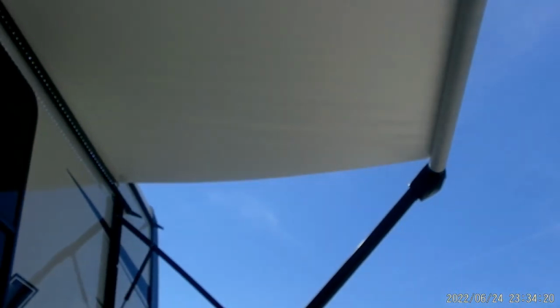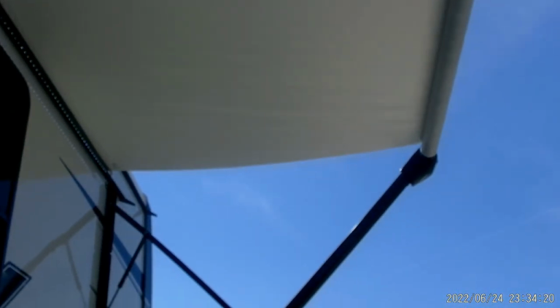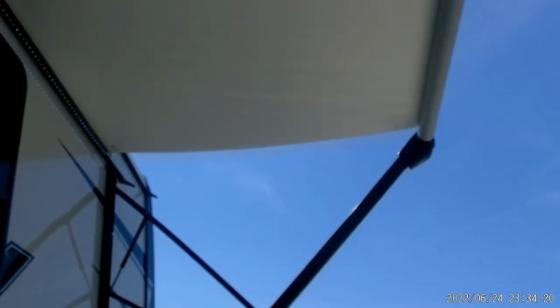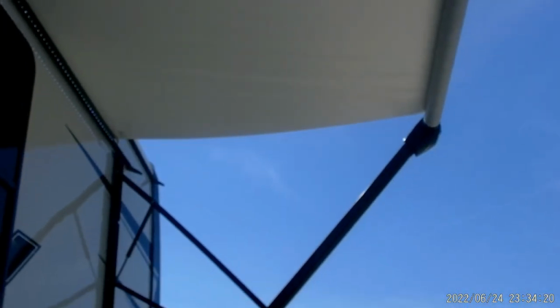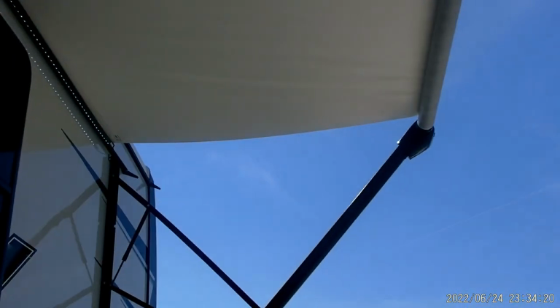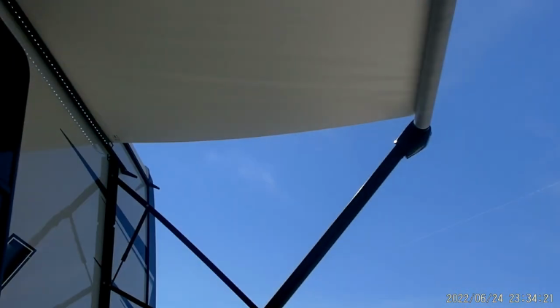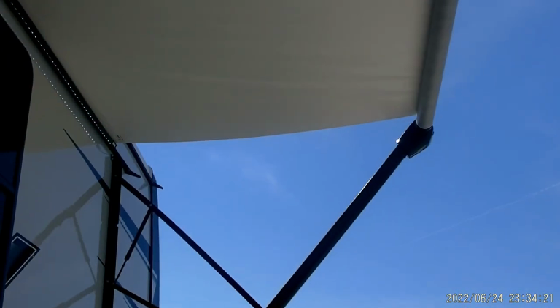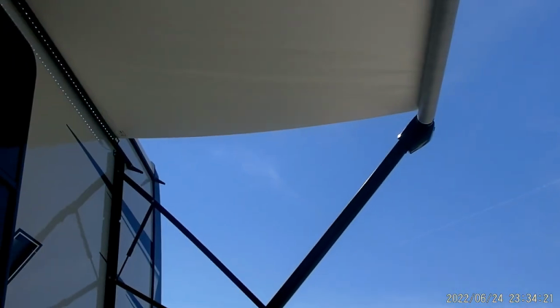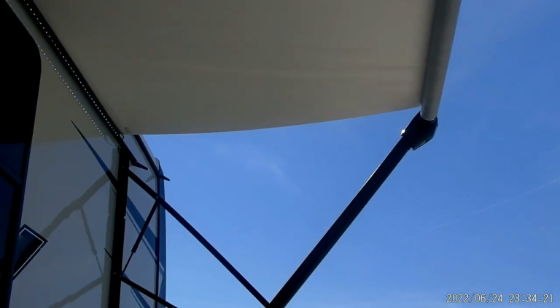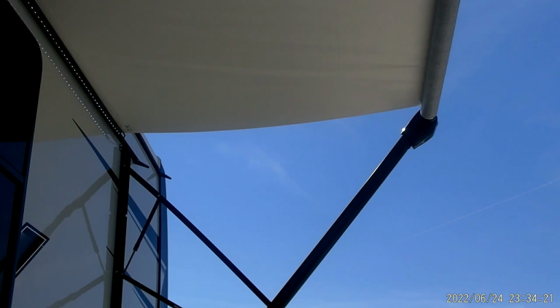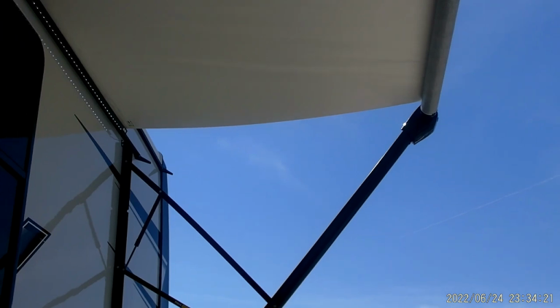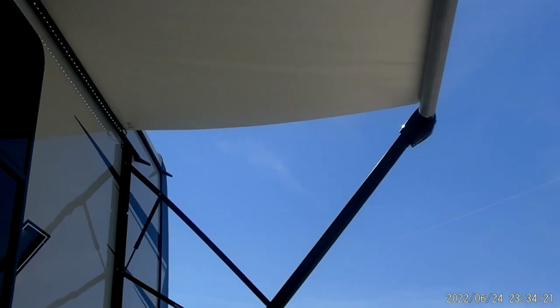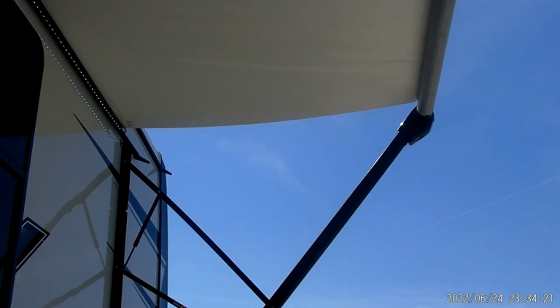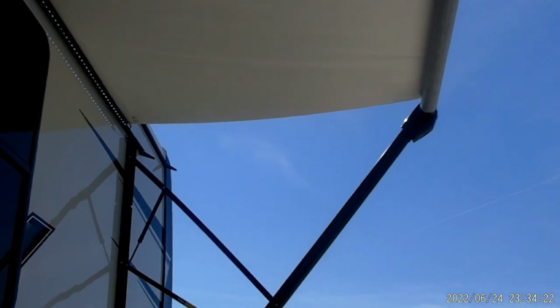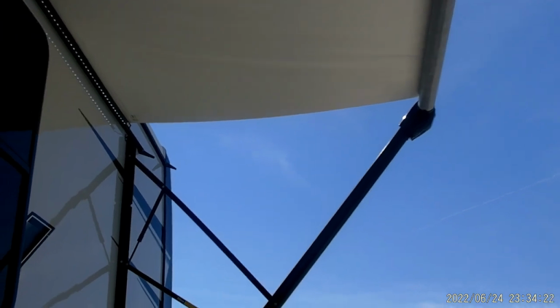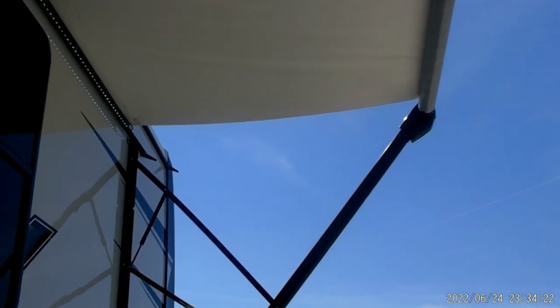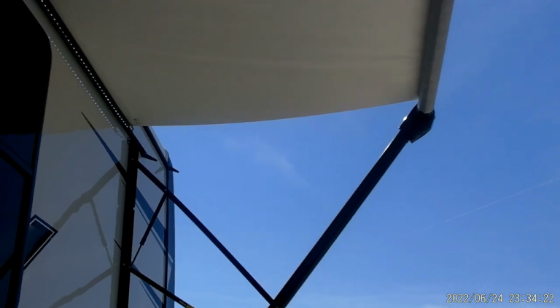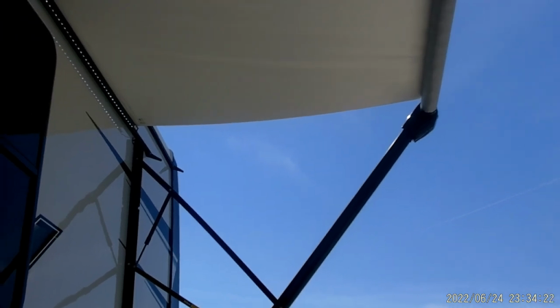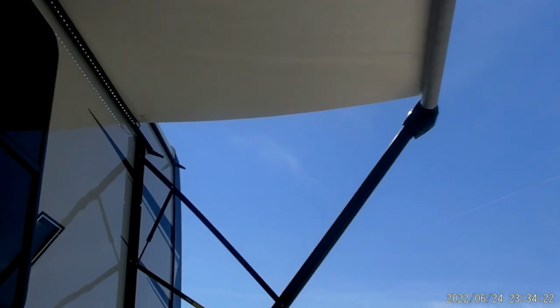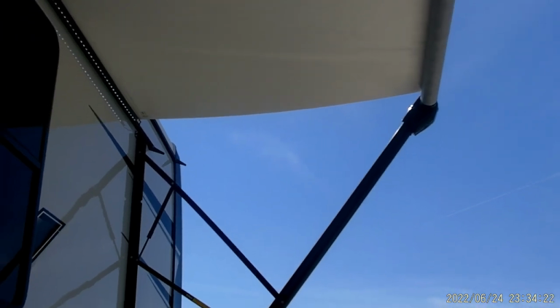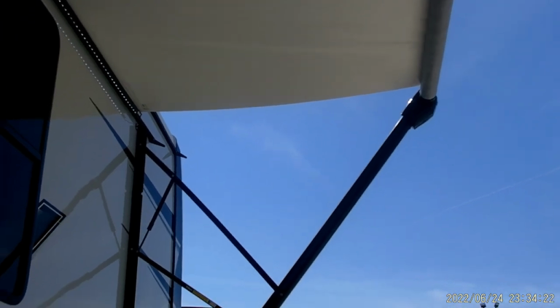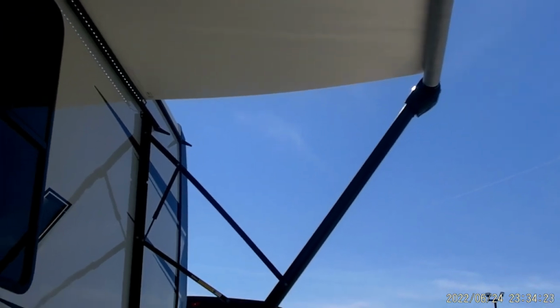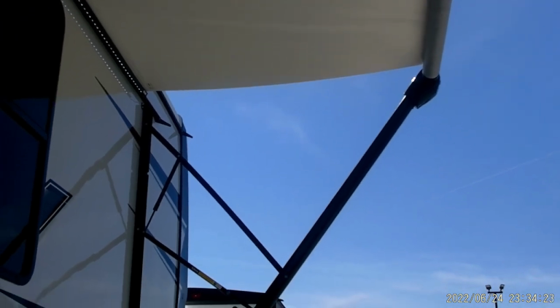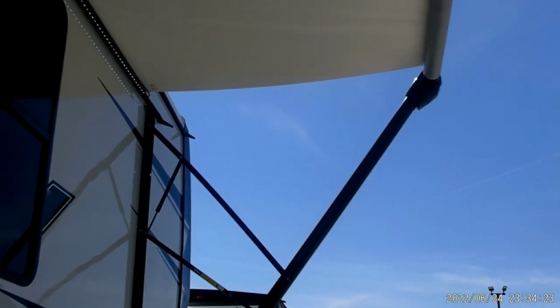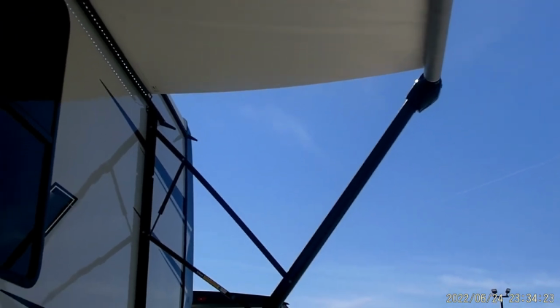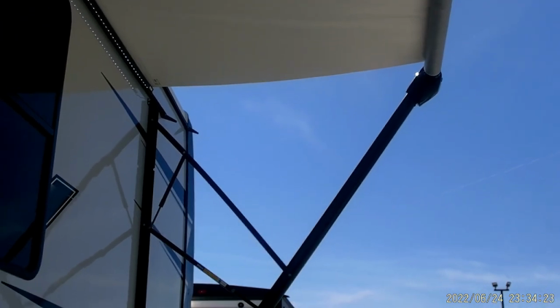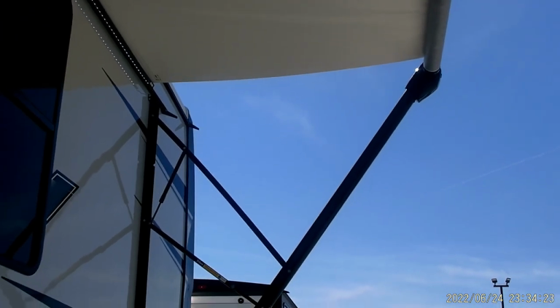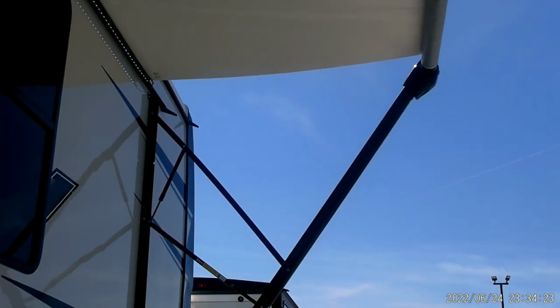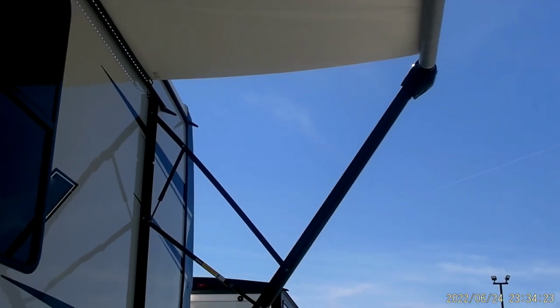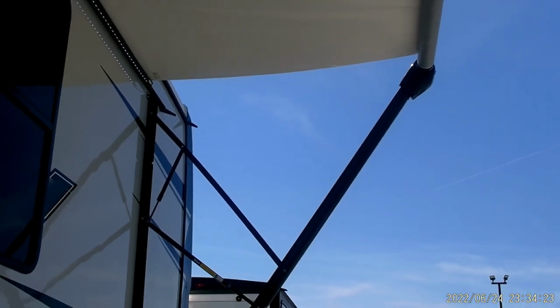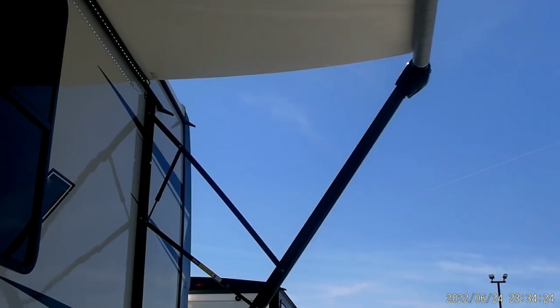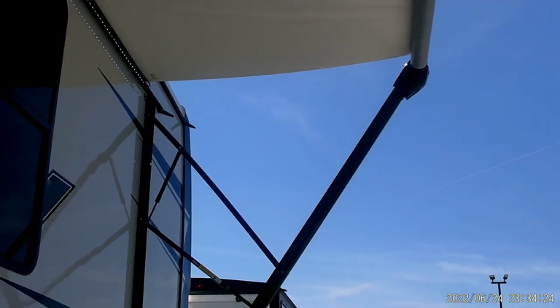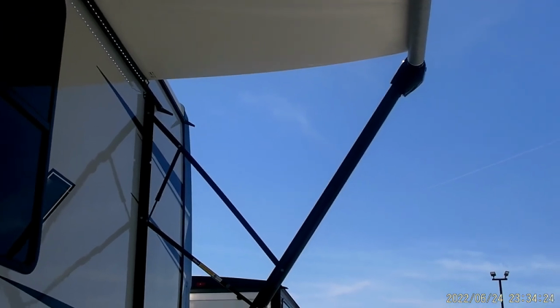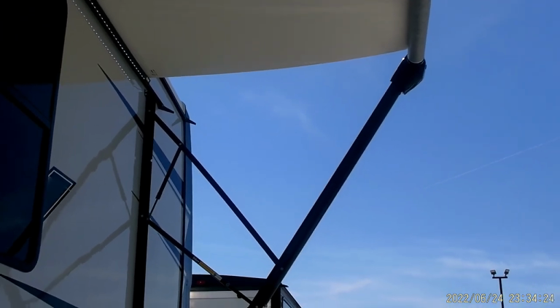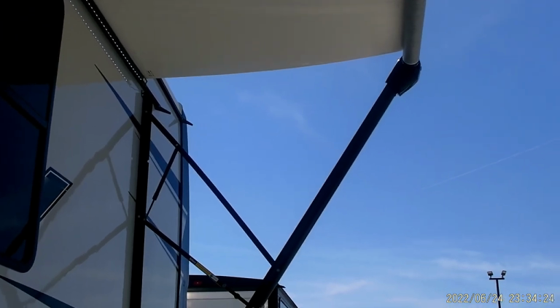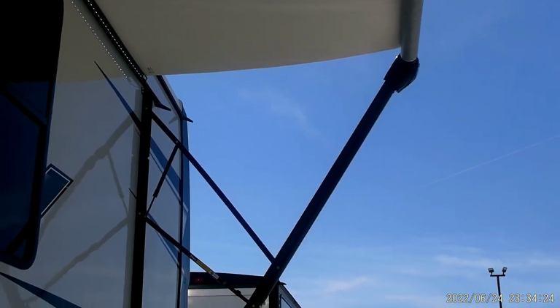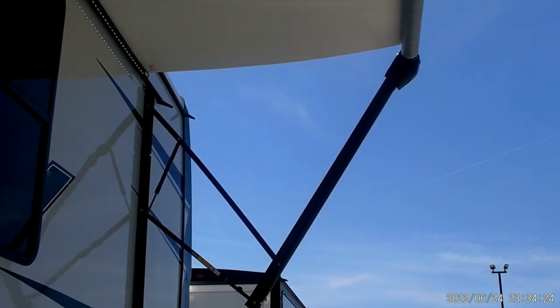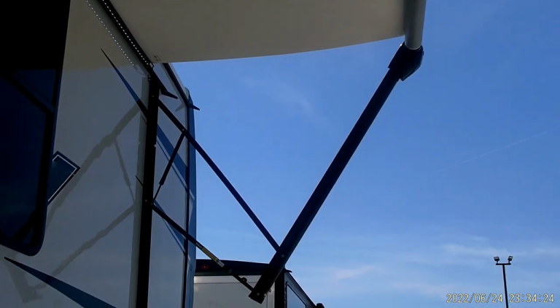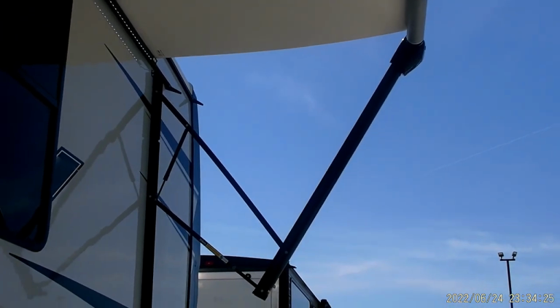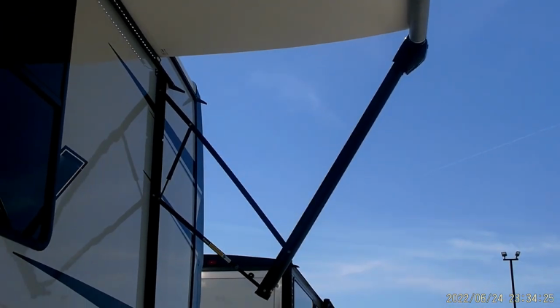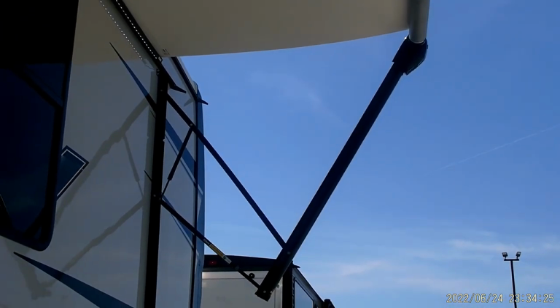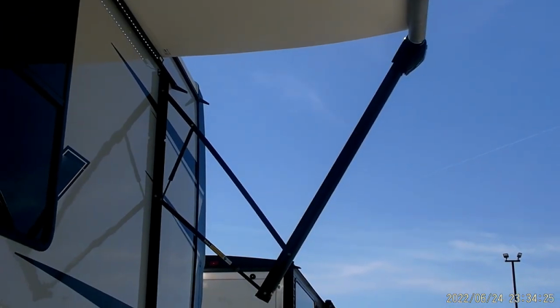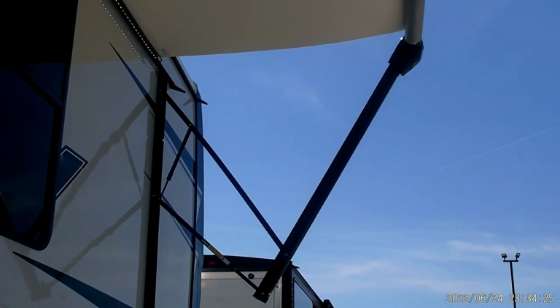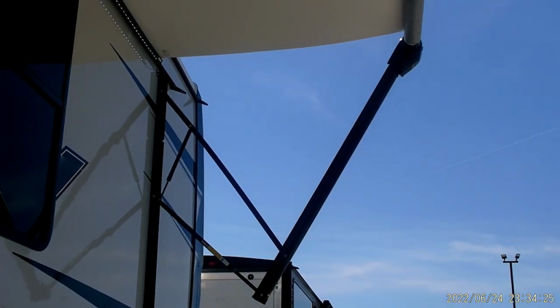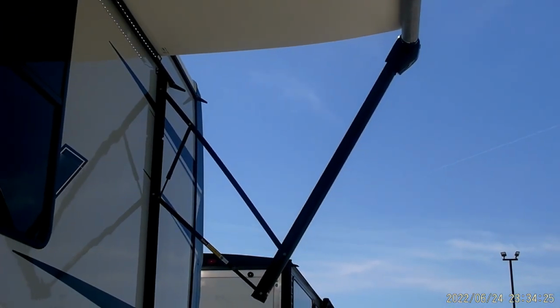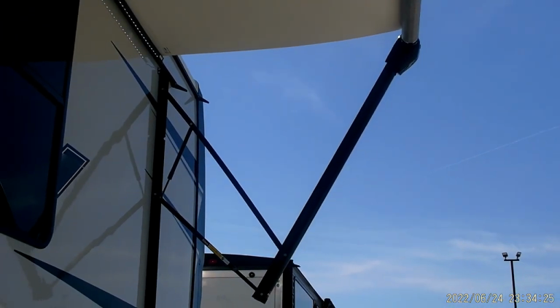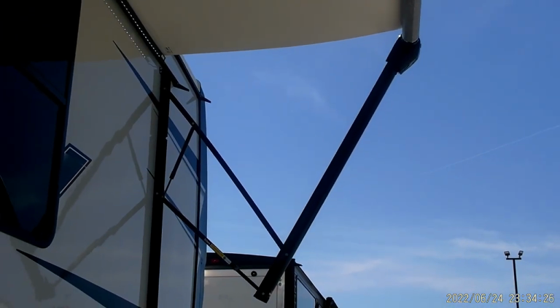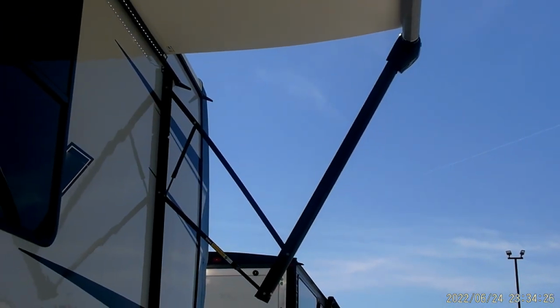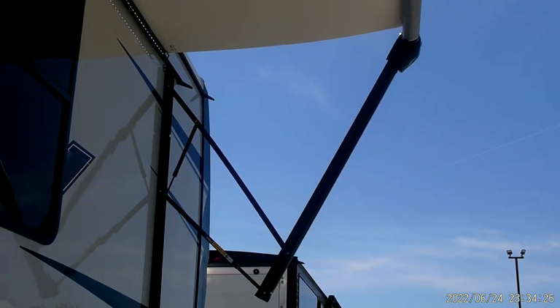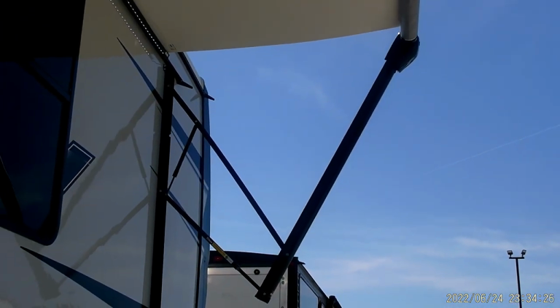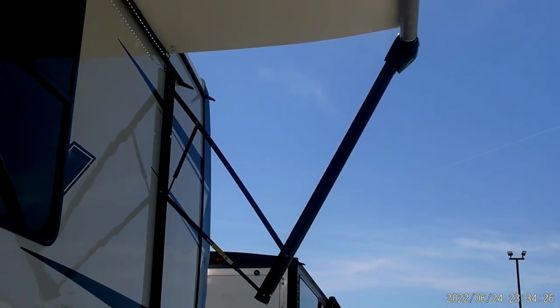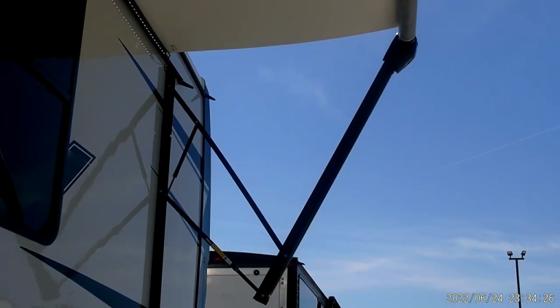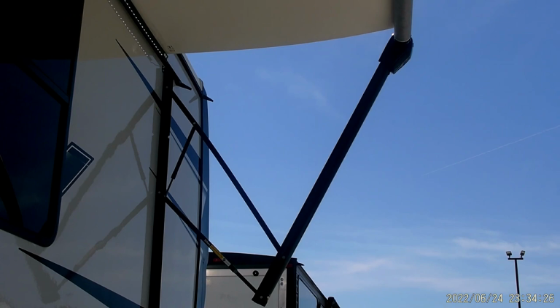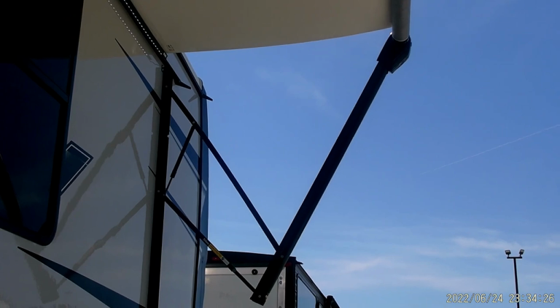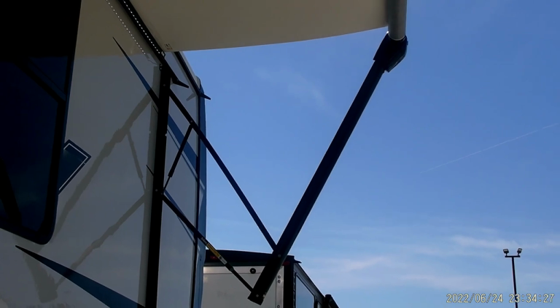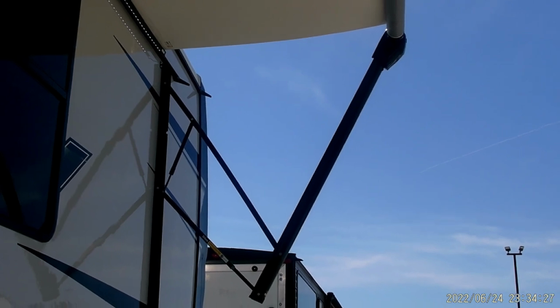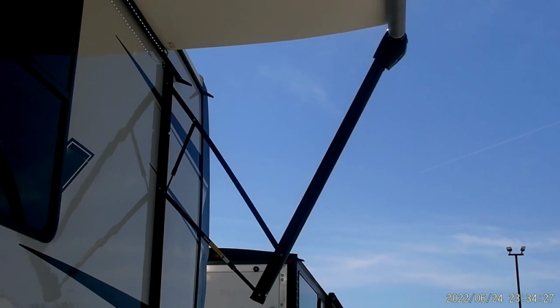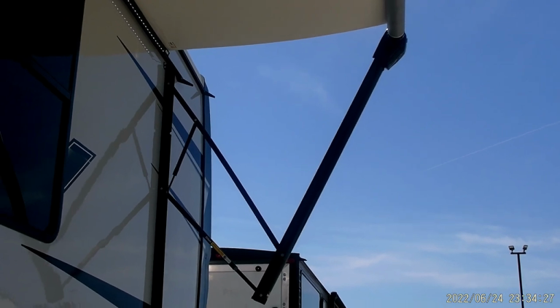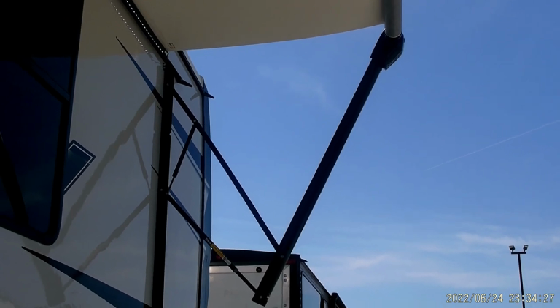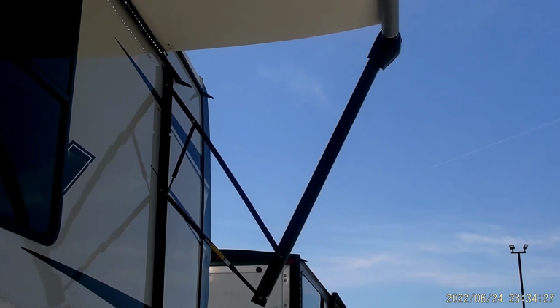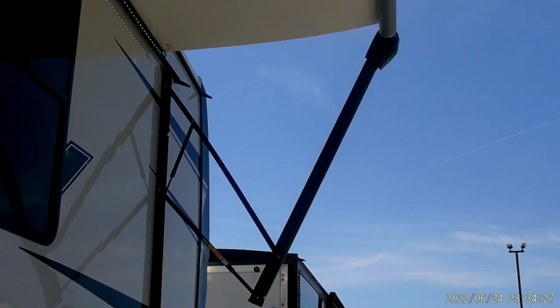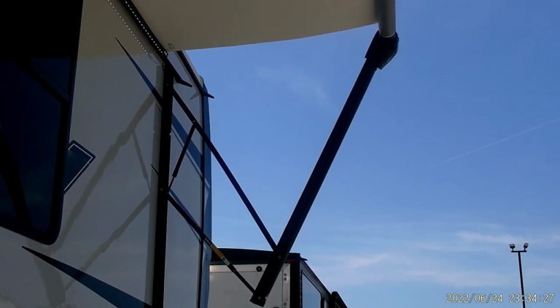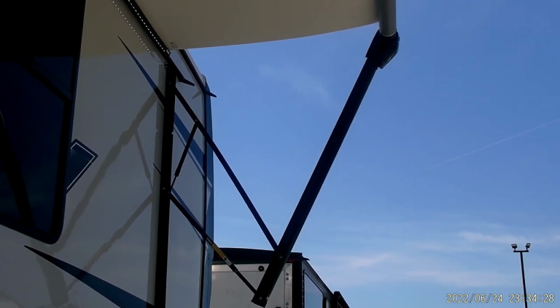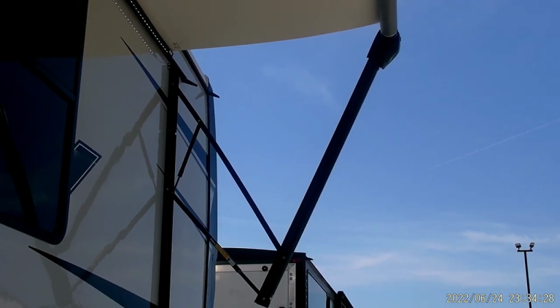We'll go ahead and bring the awning back in. You can watch it or usually hear it hit the side of the camper once it's all the way in.